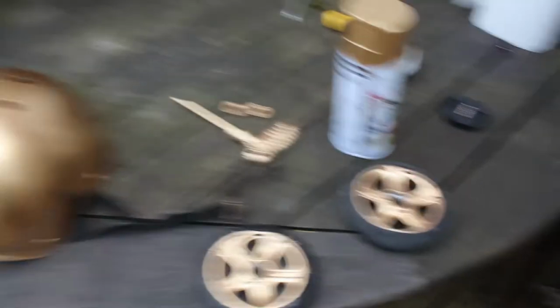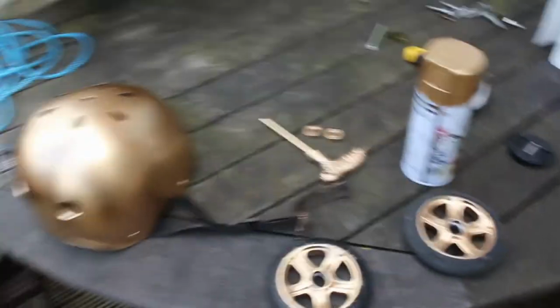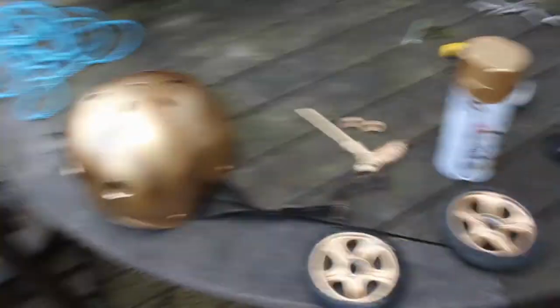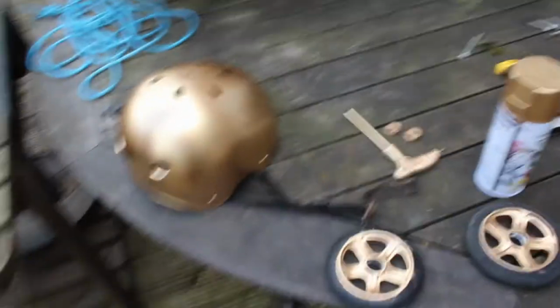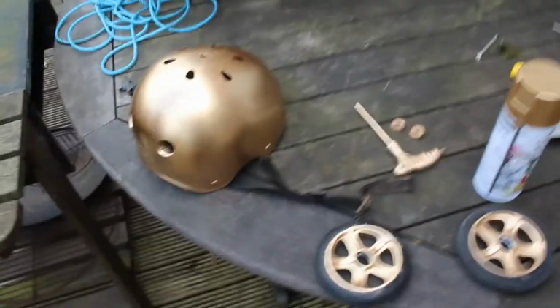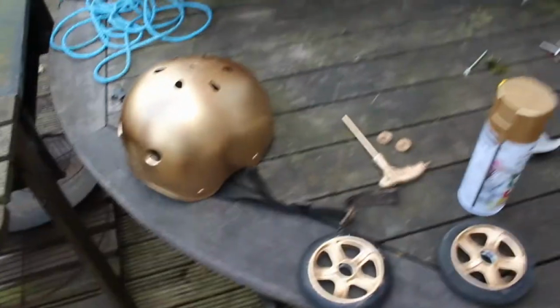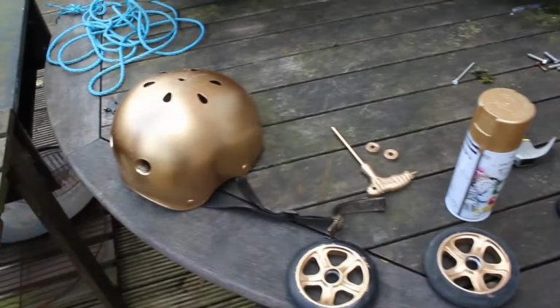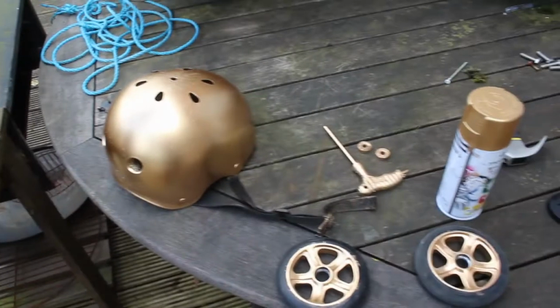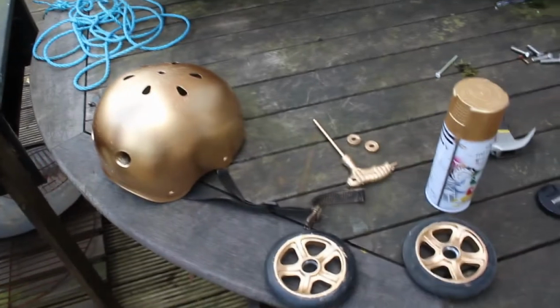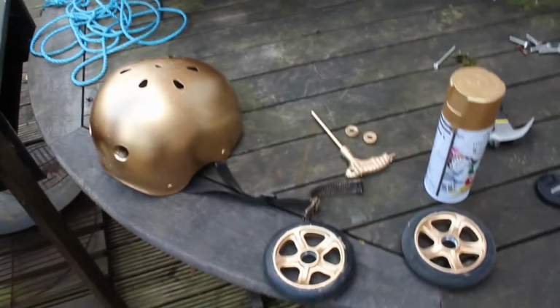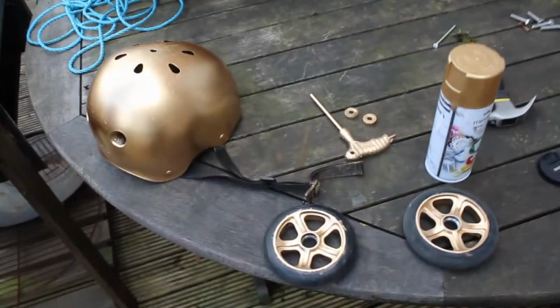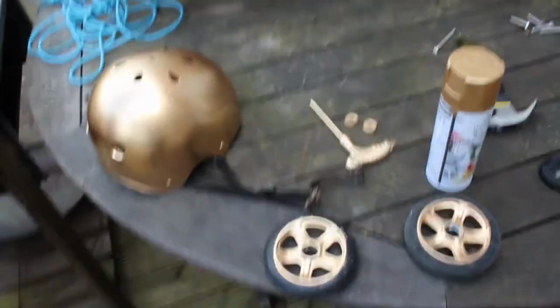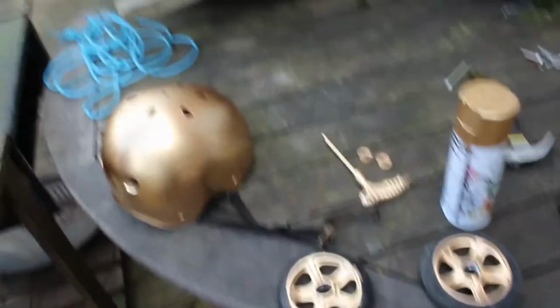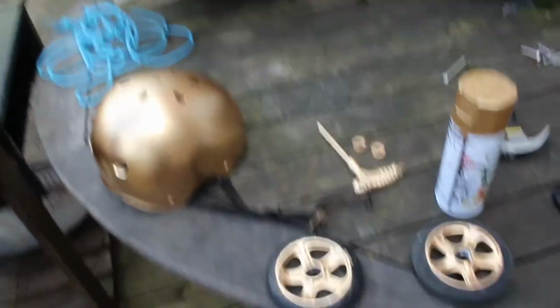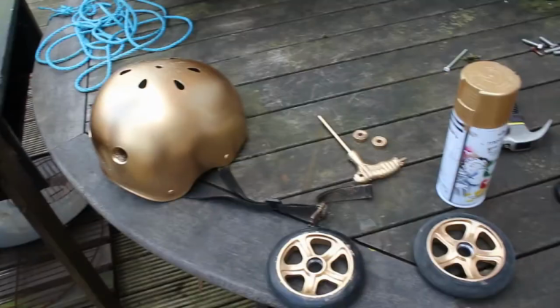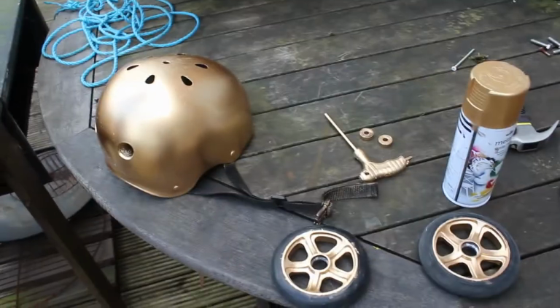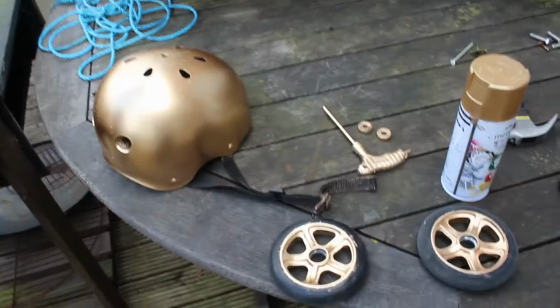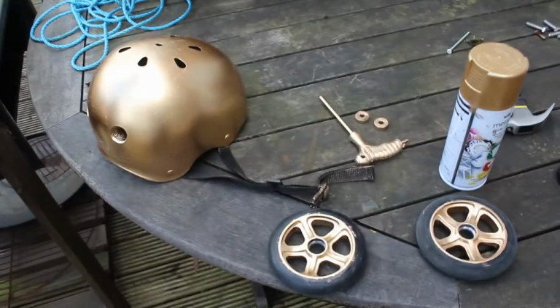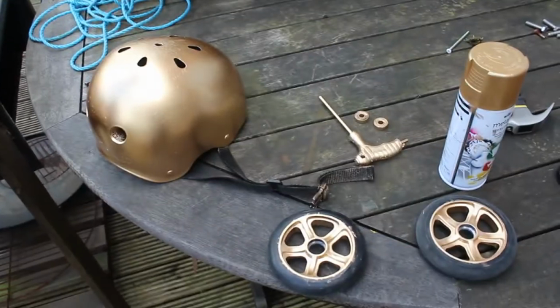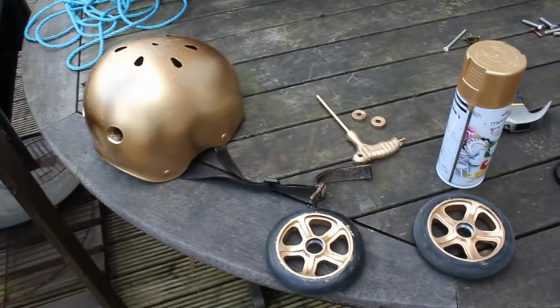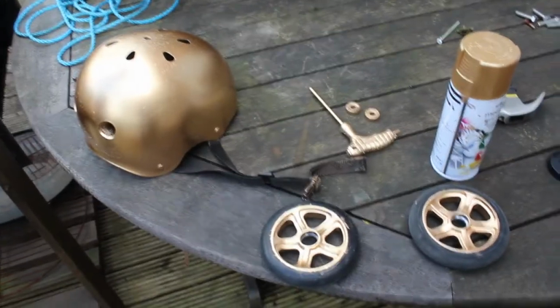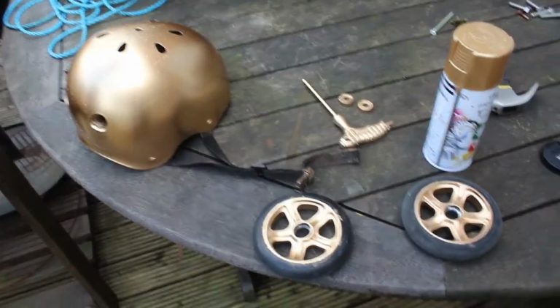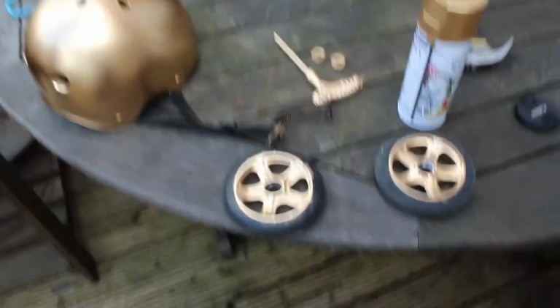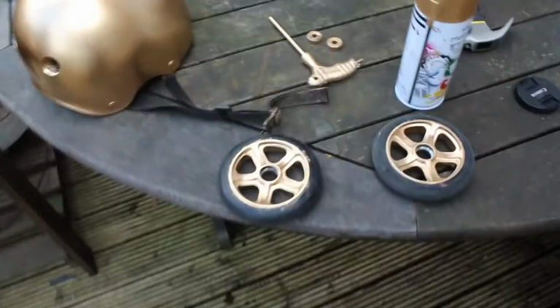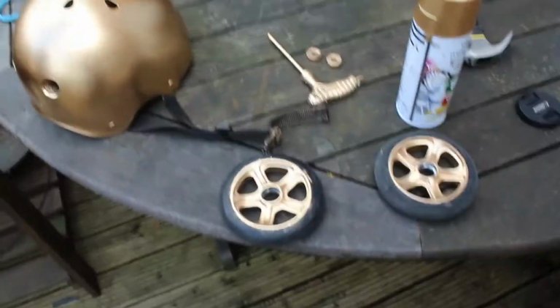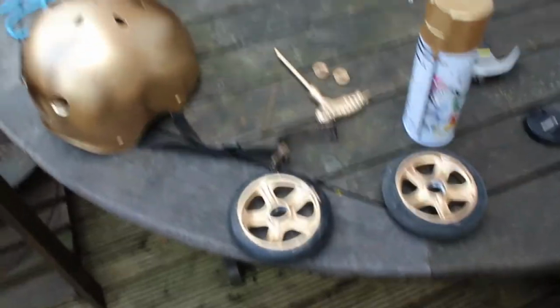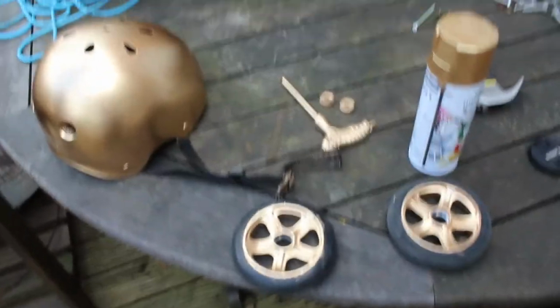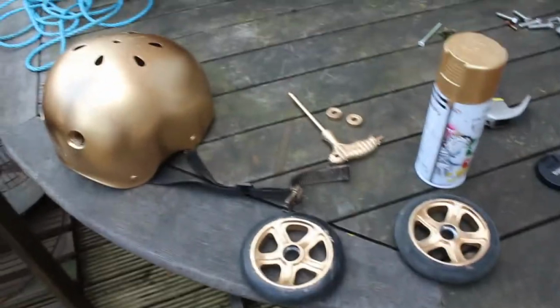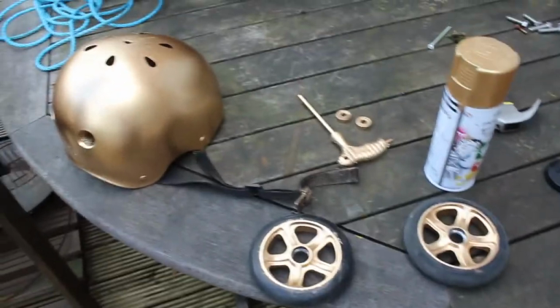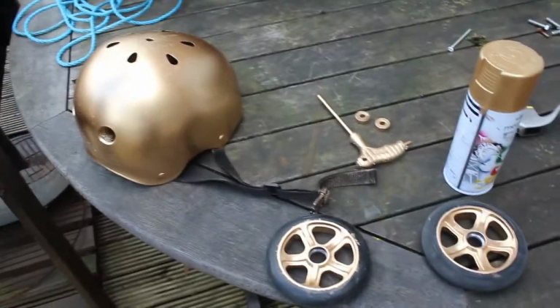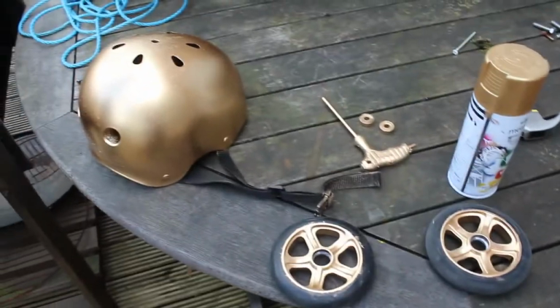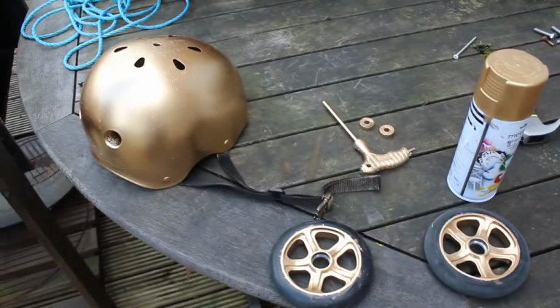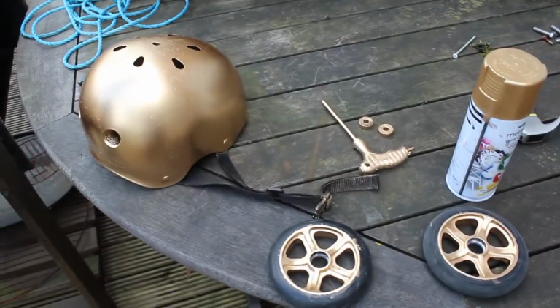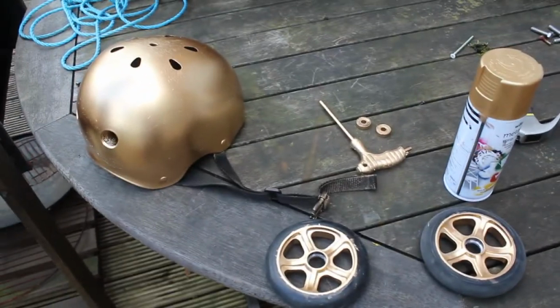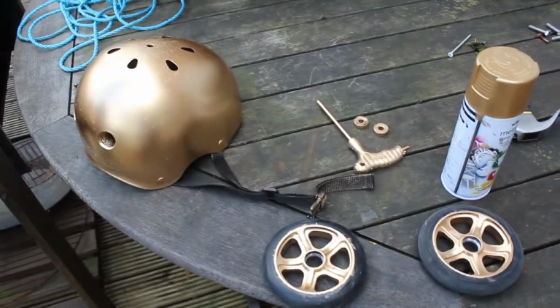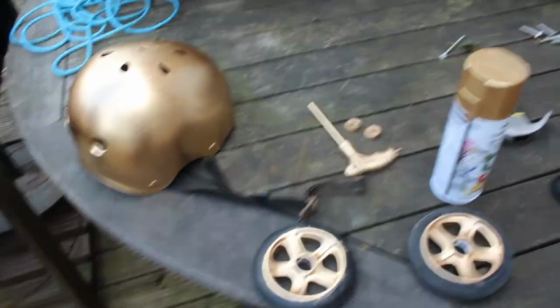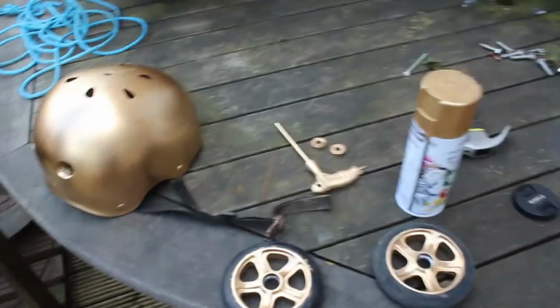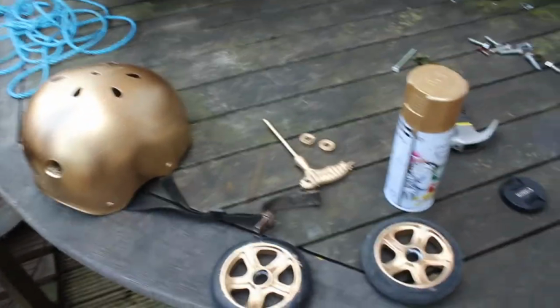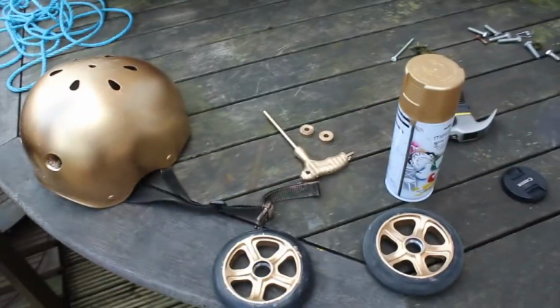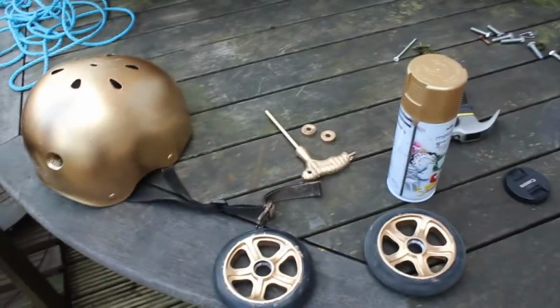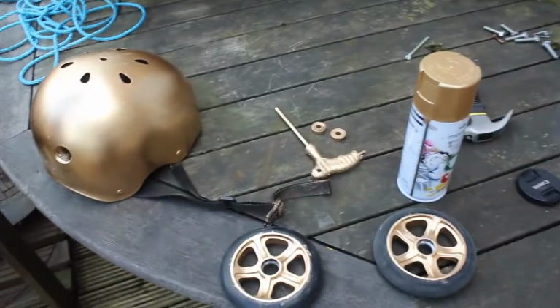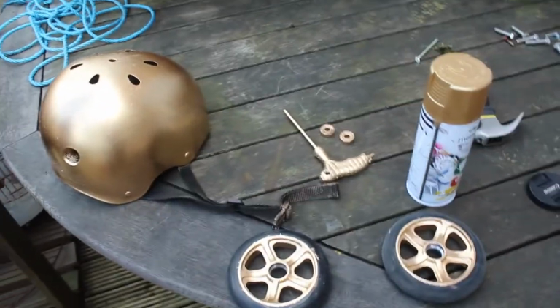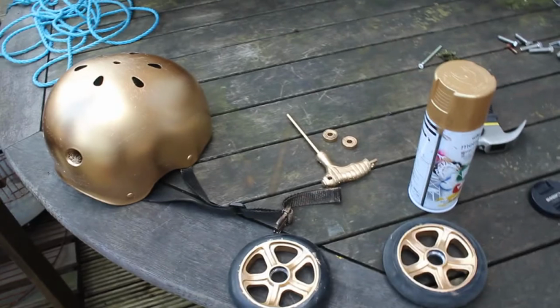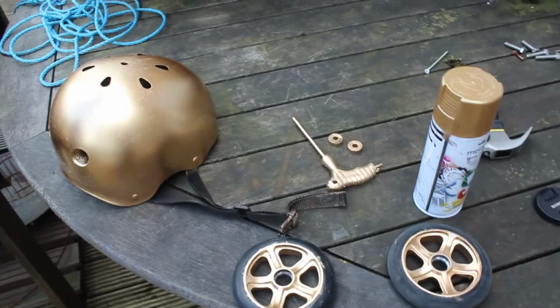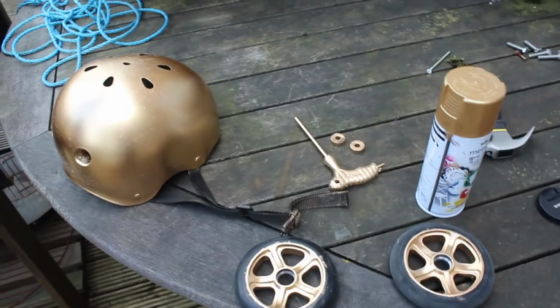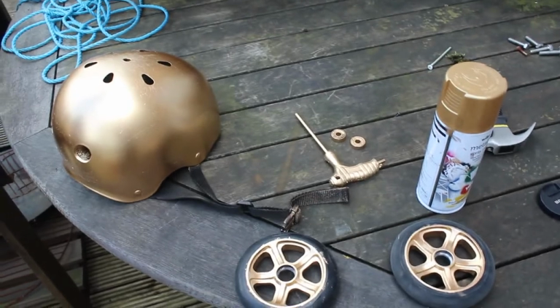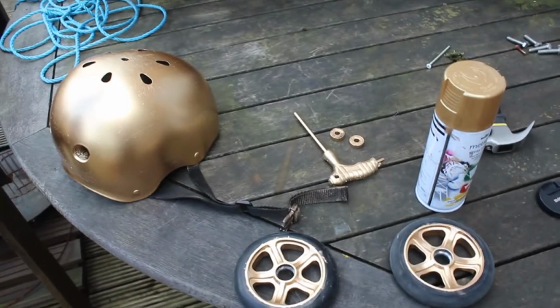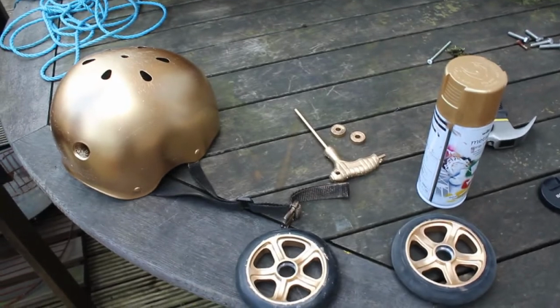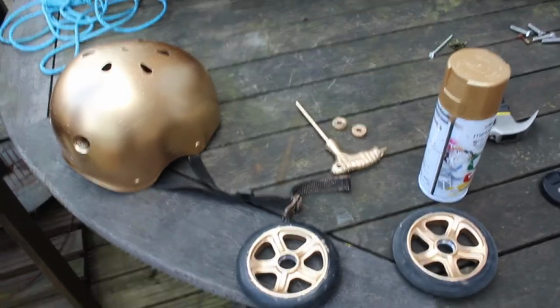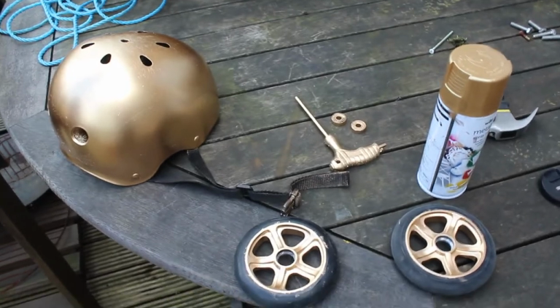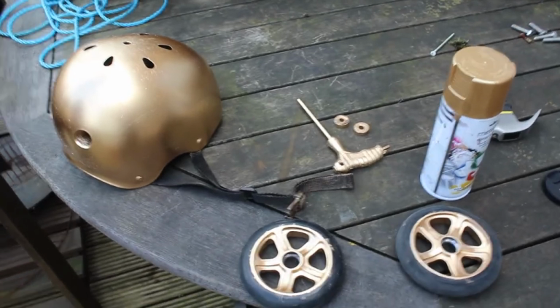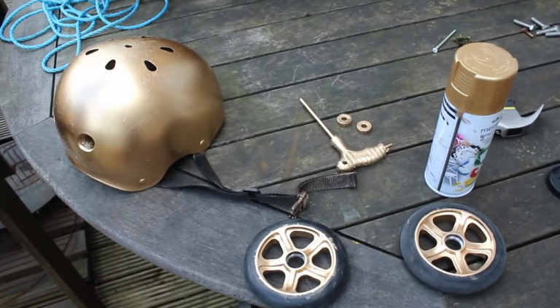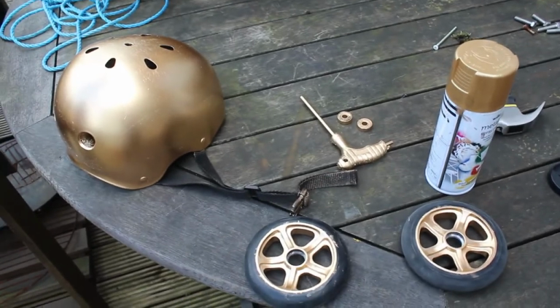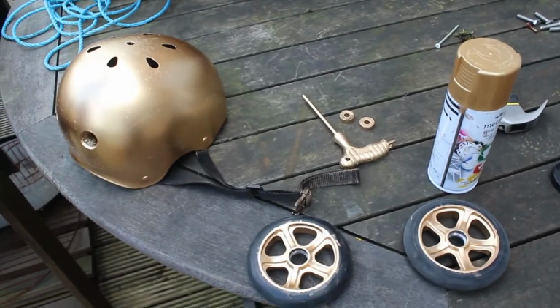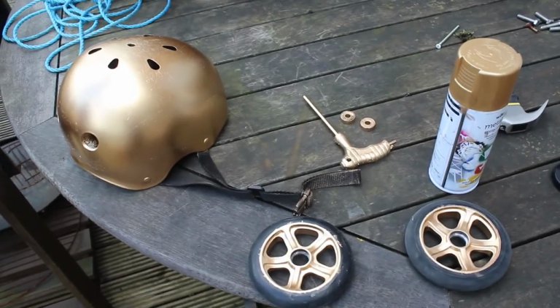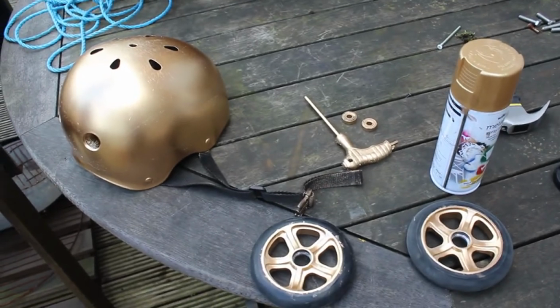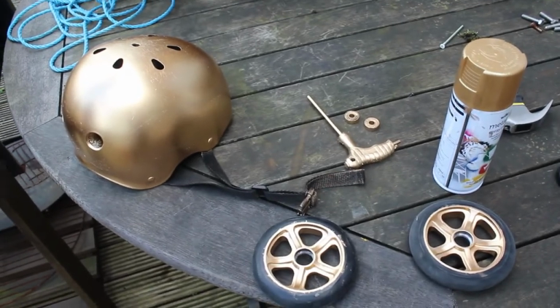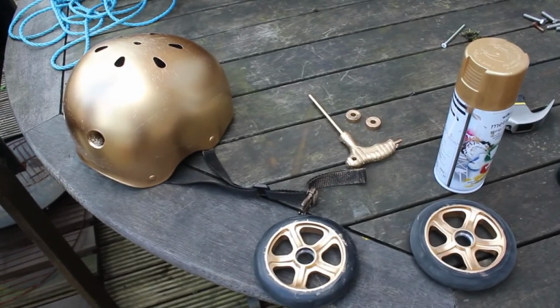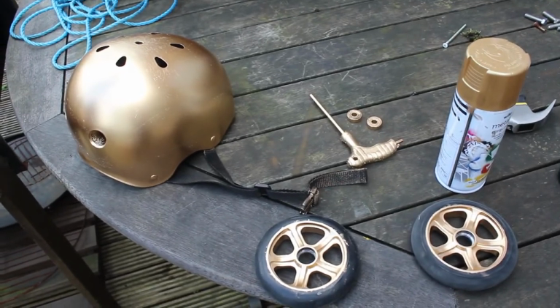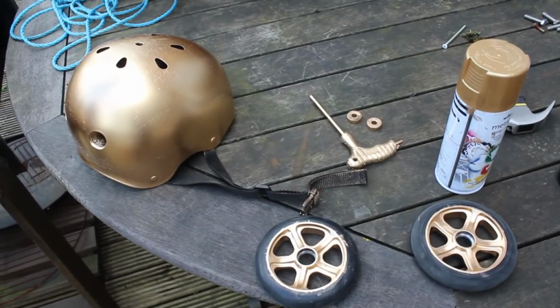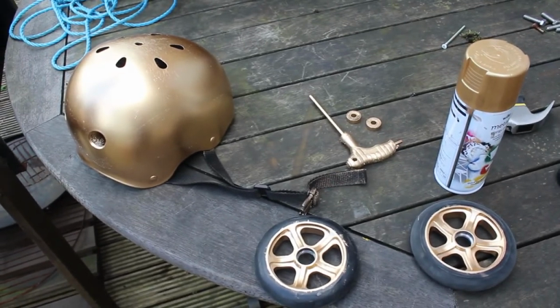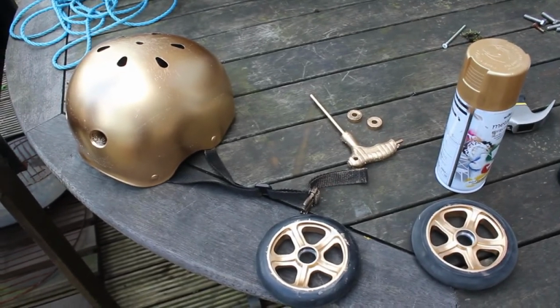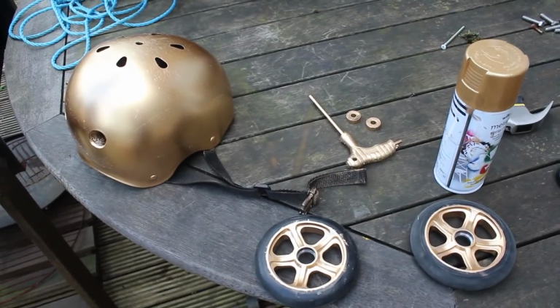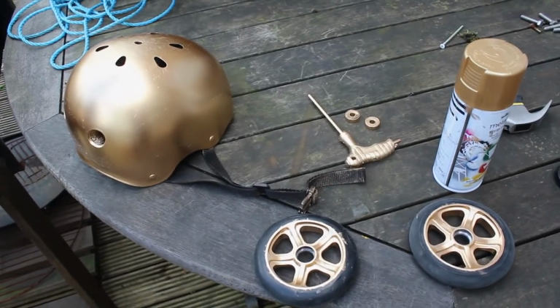So, that's everything sprayed and I hope you enjoyed it. If you want to see more like this, make sure you like, subscribe and see you later.